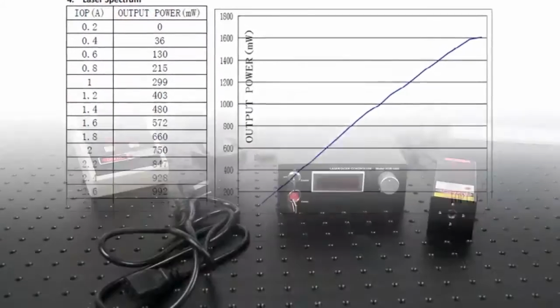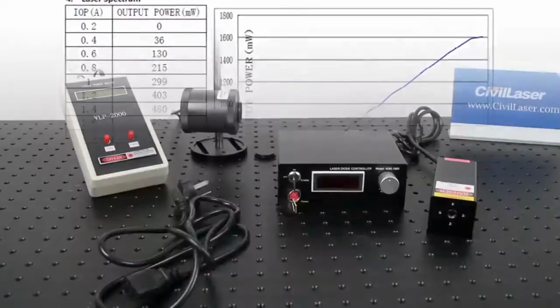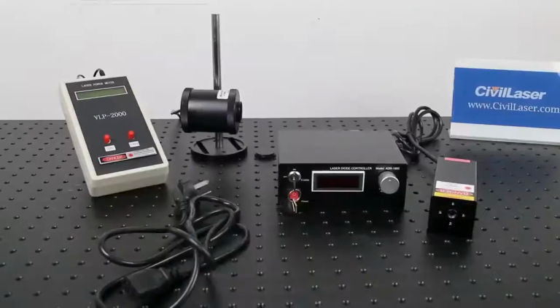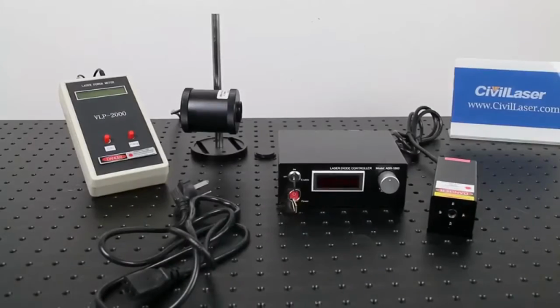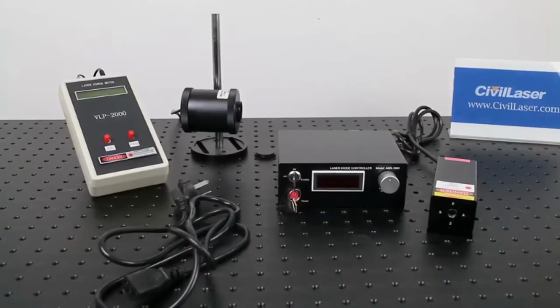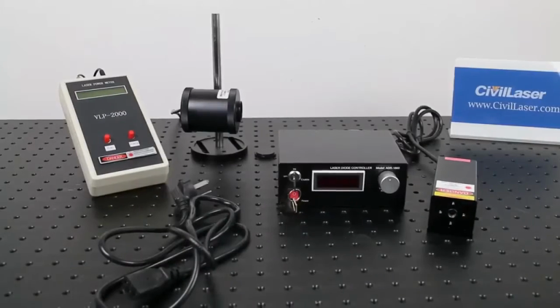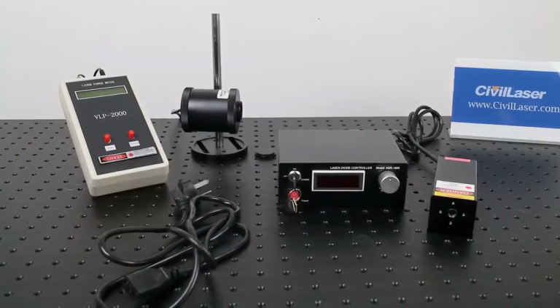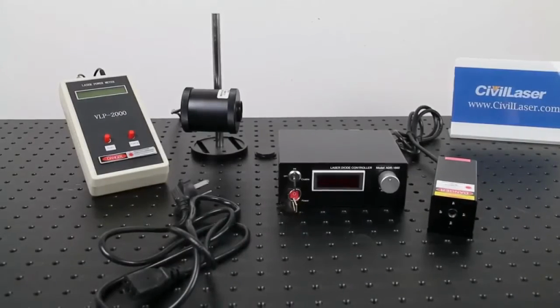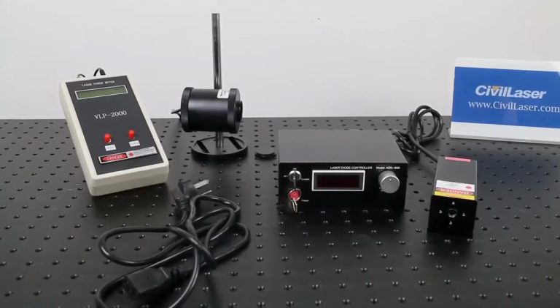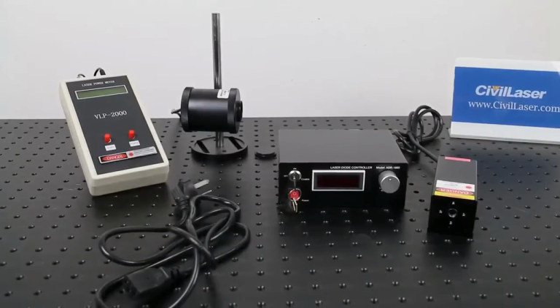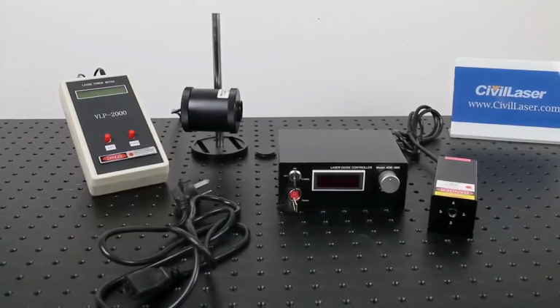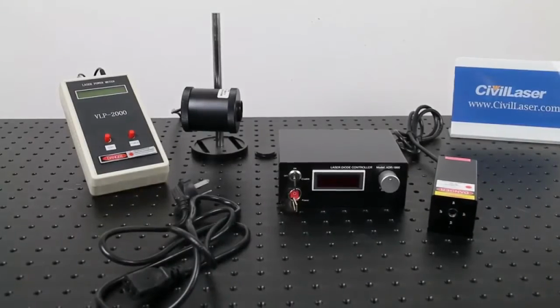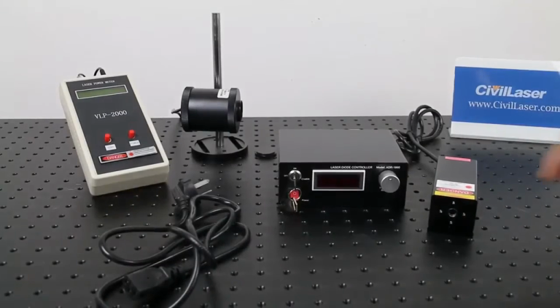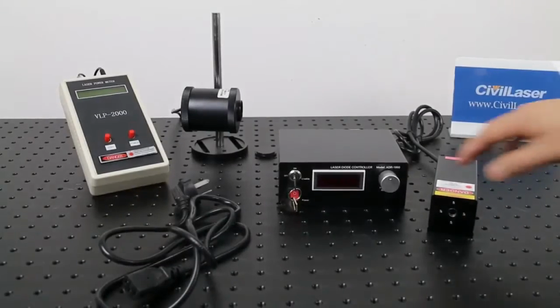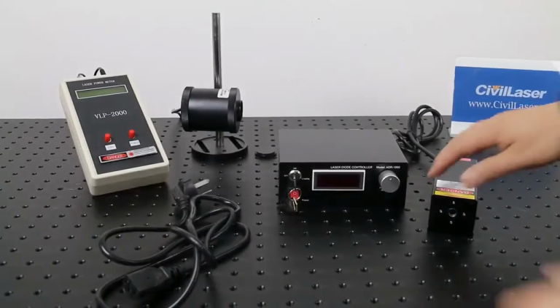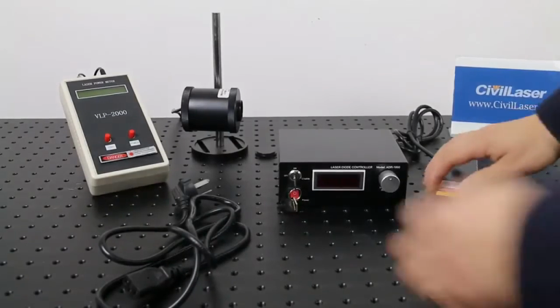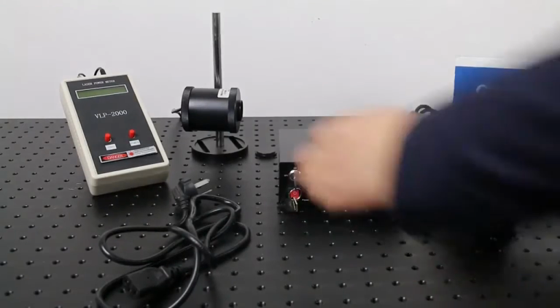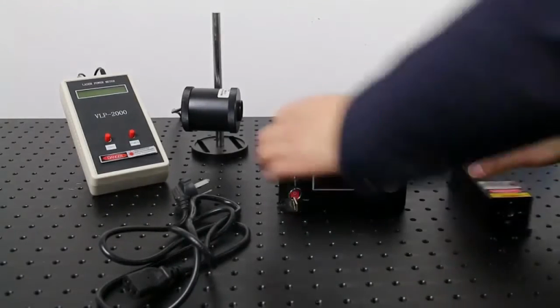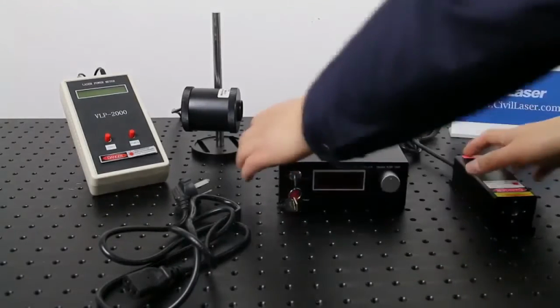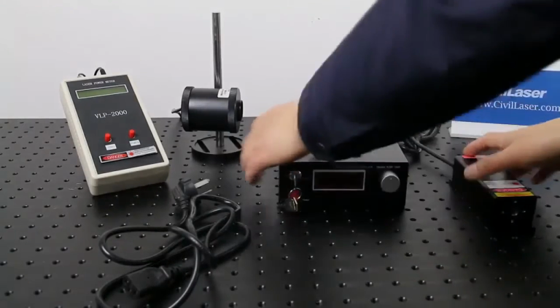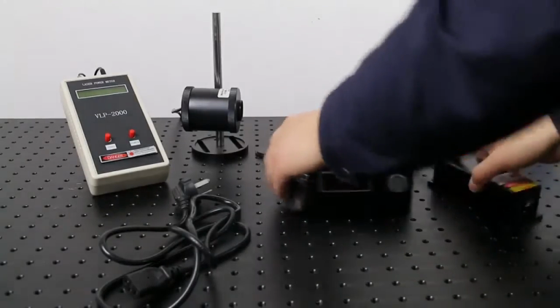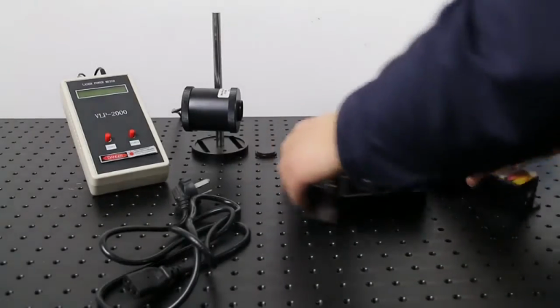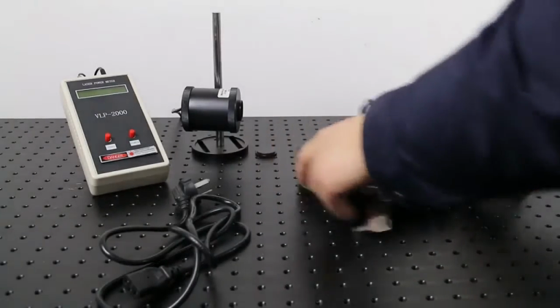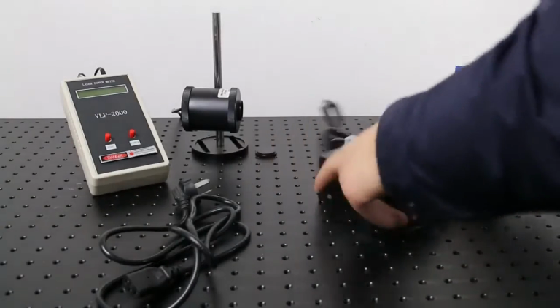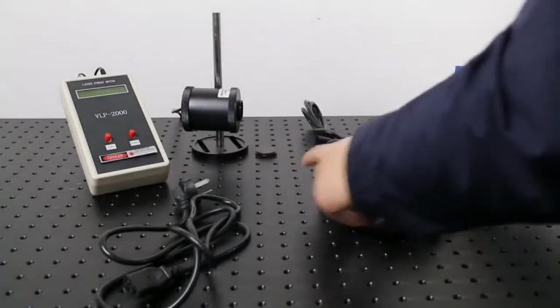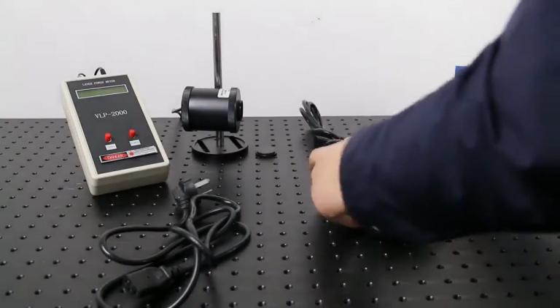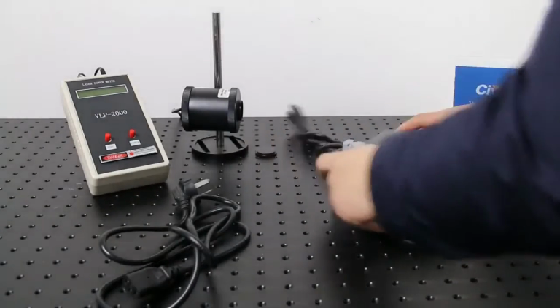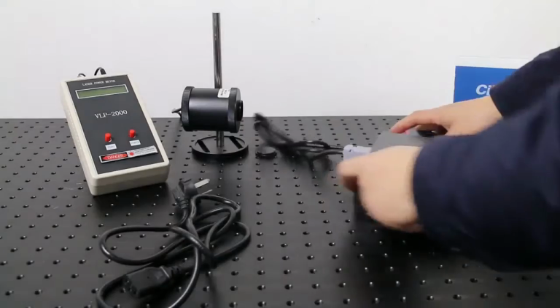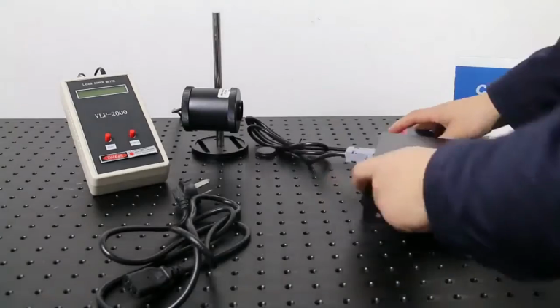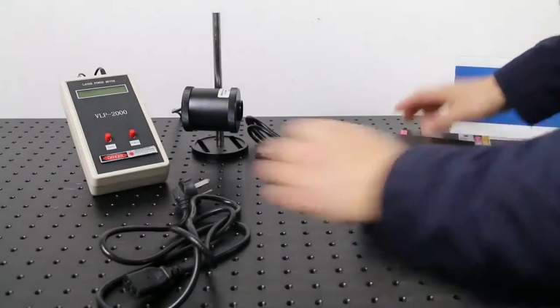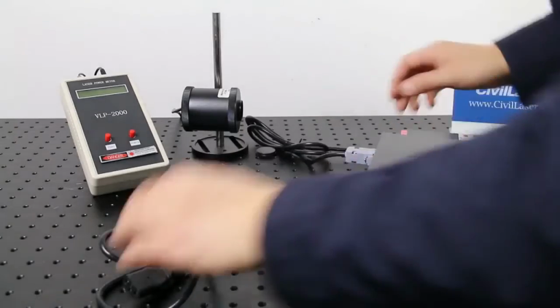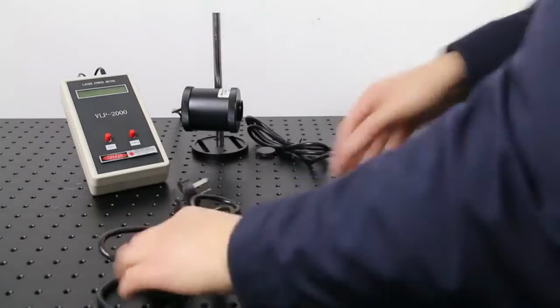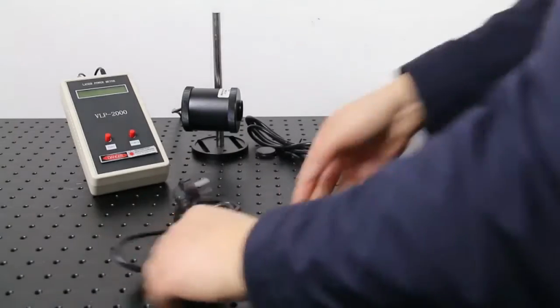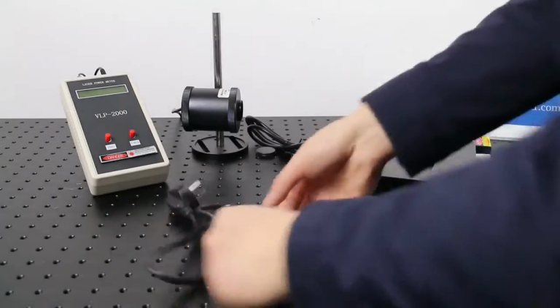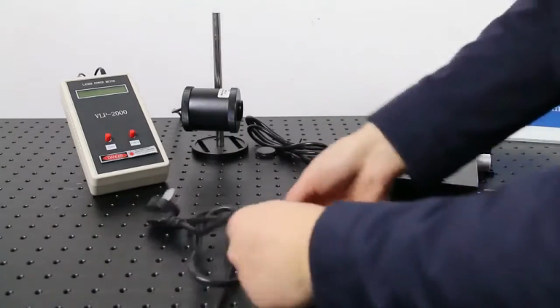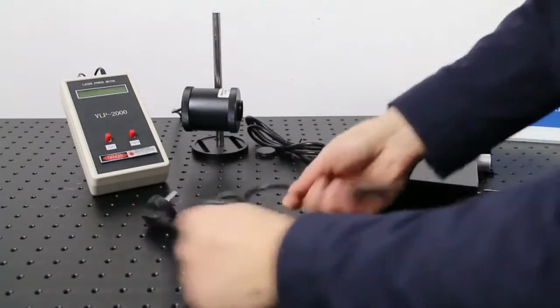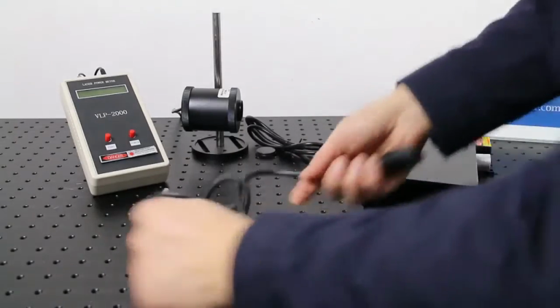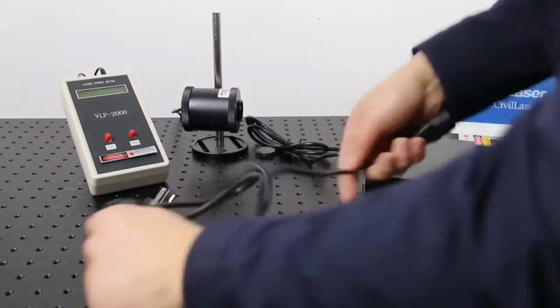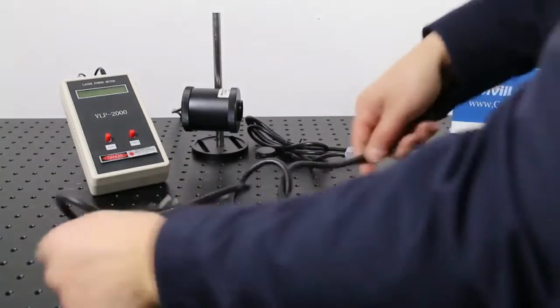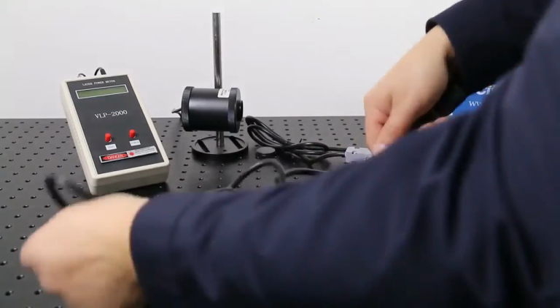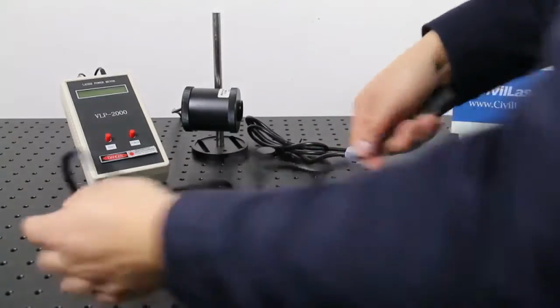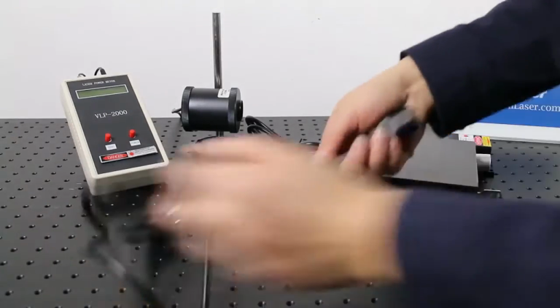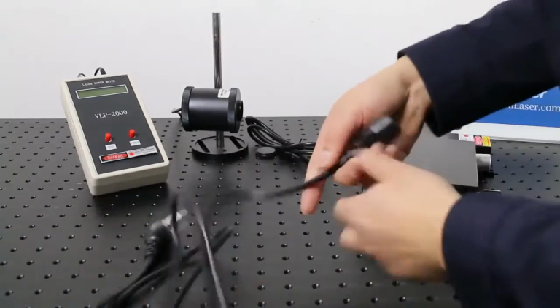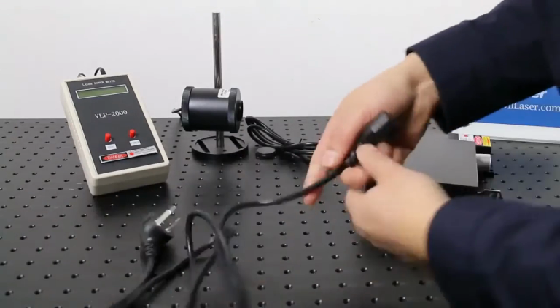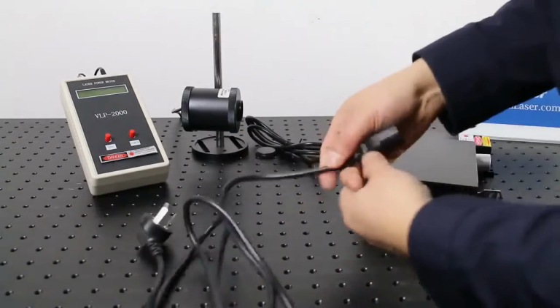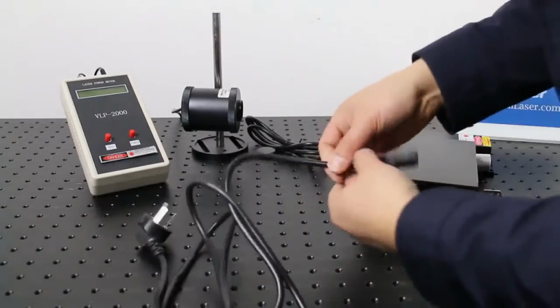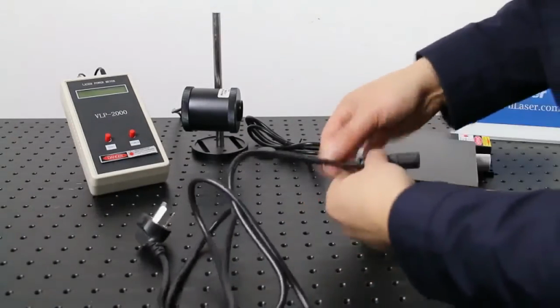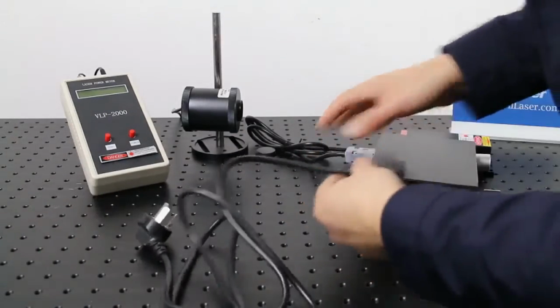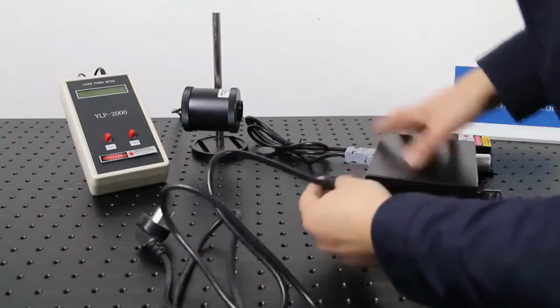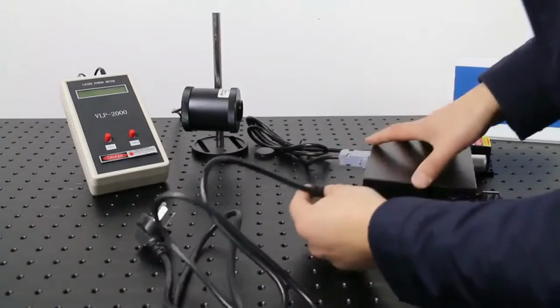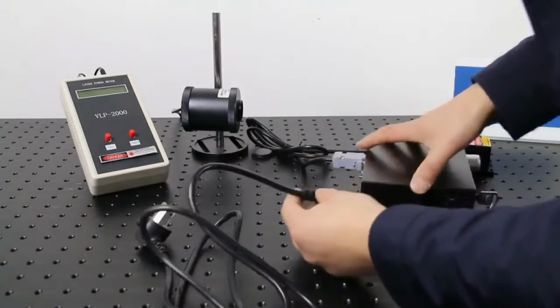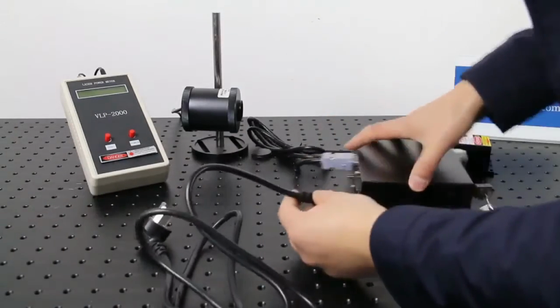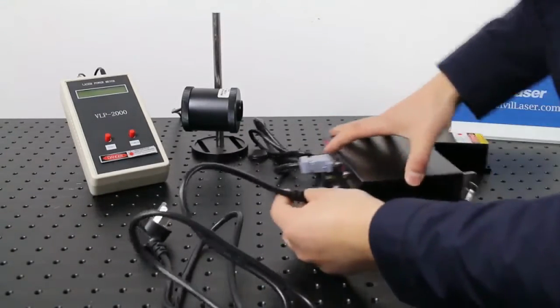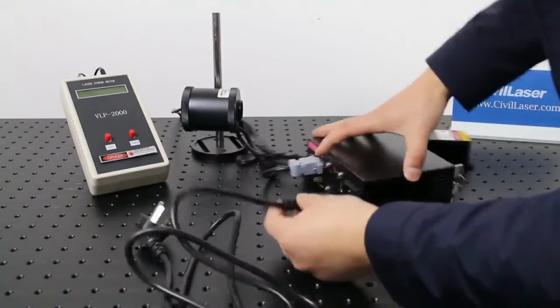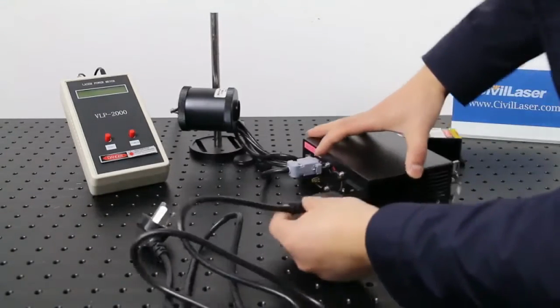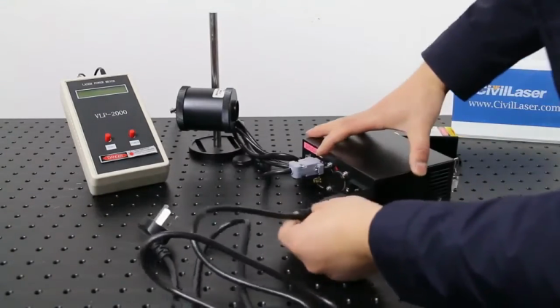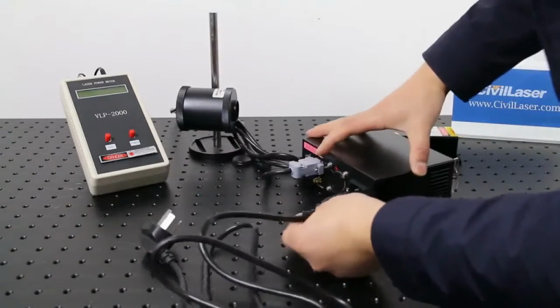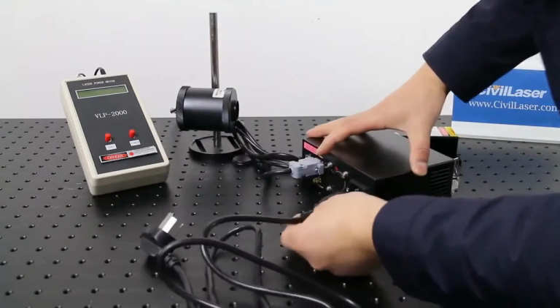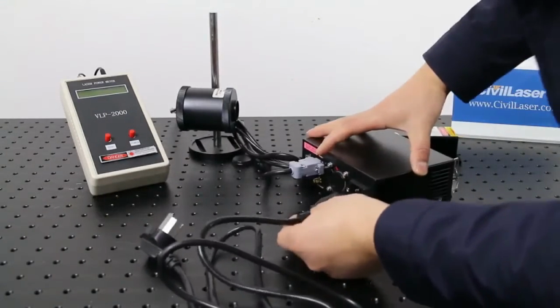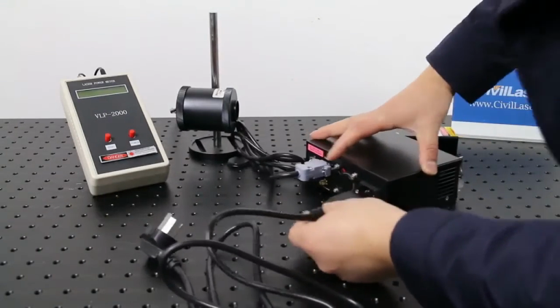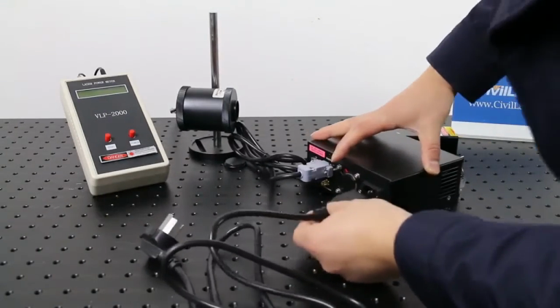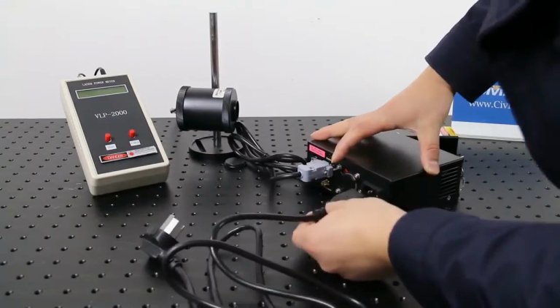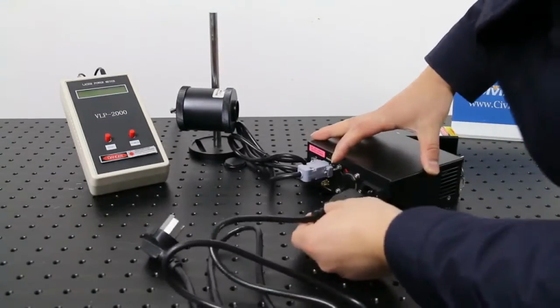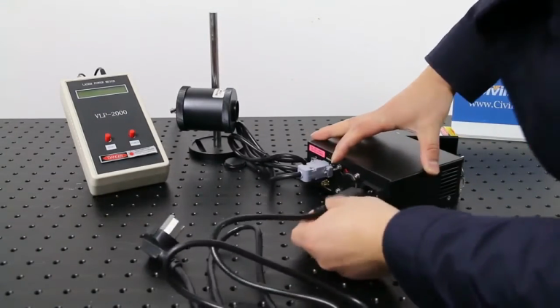Installation: connect AC power. After installation, we measure its power with a power meter.